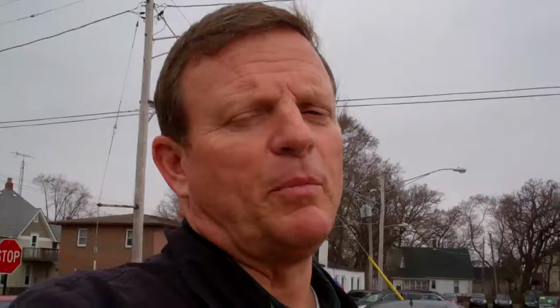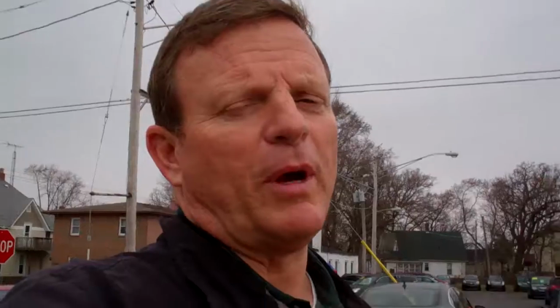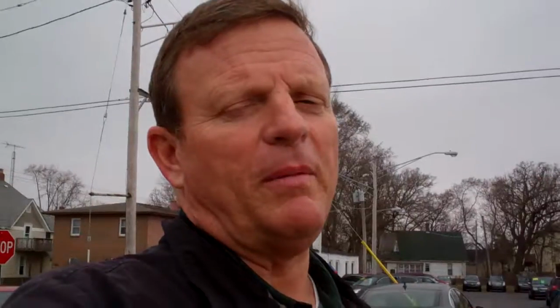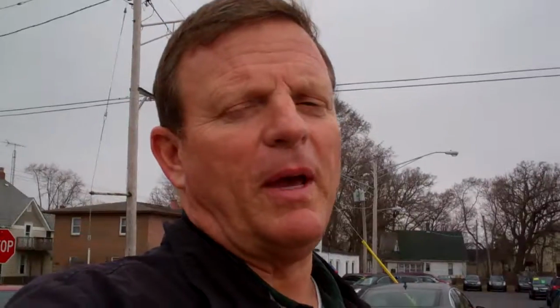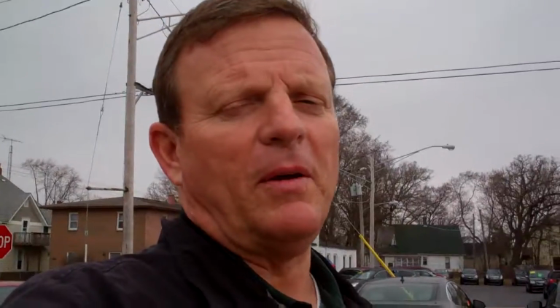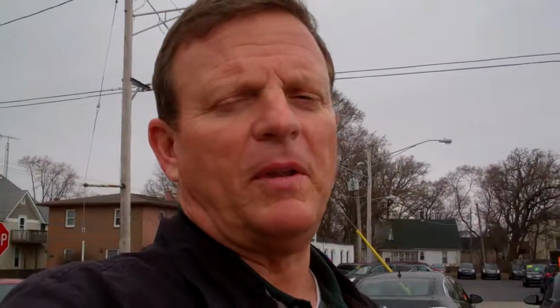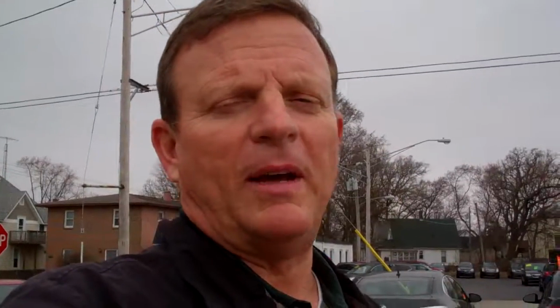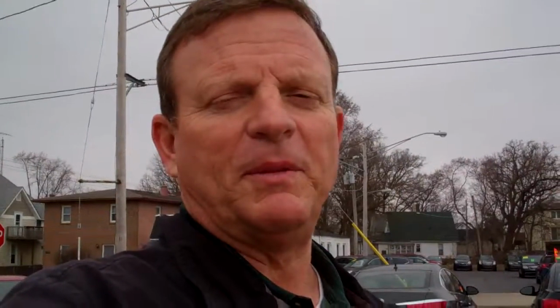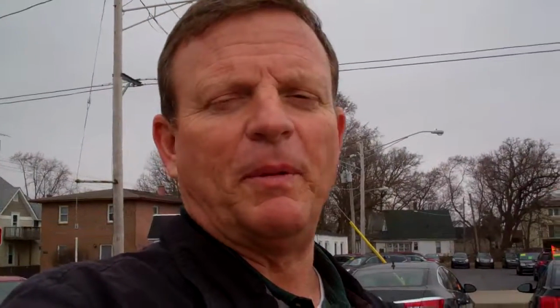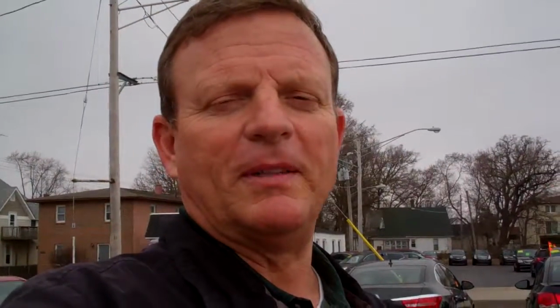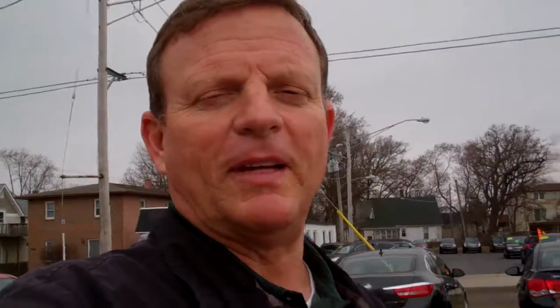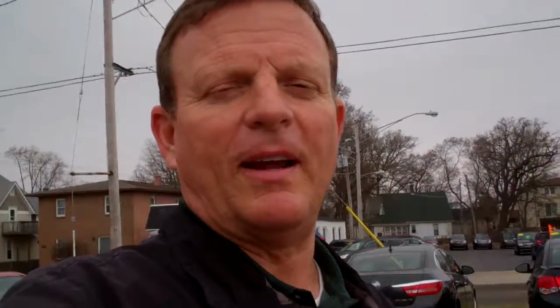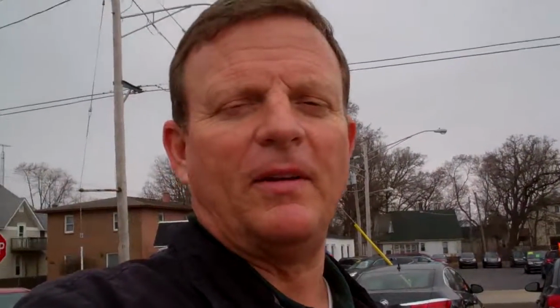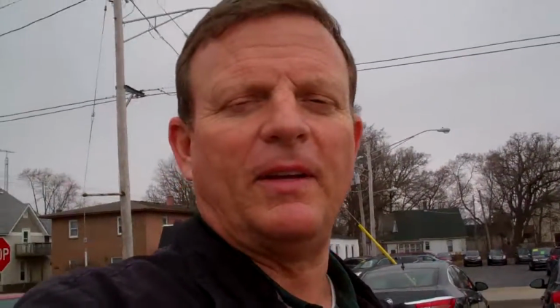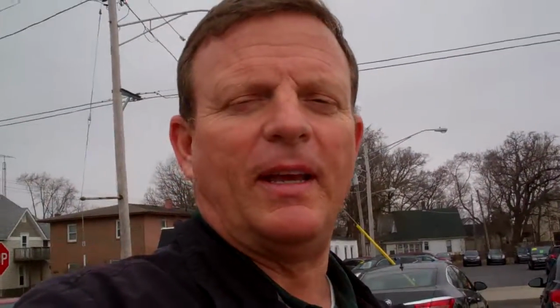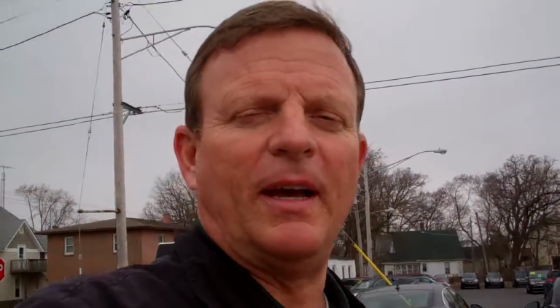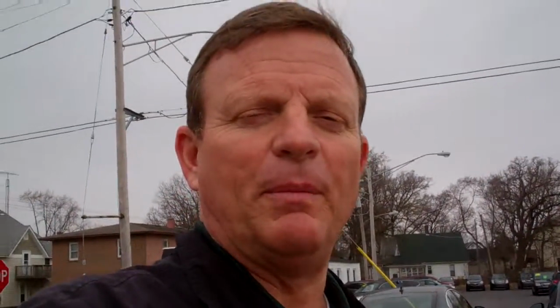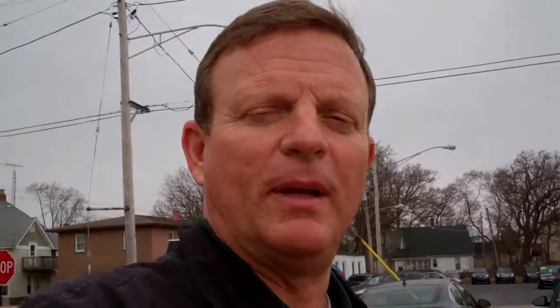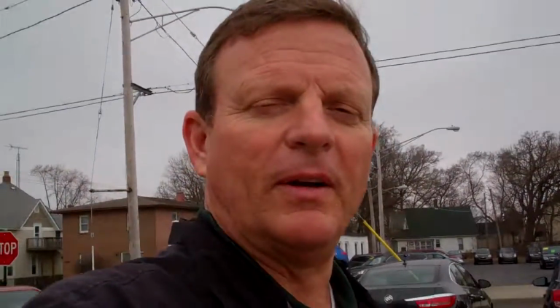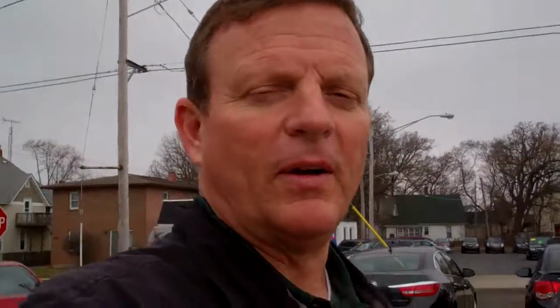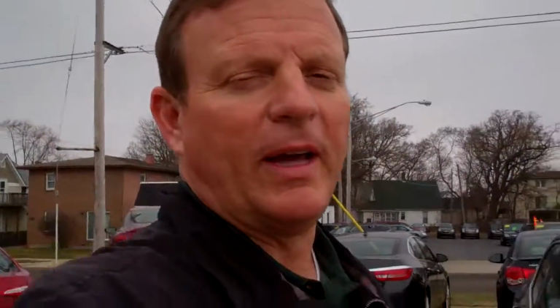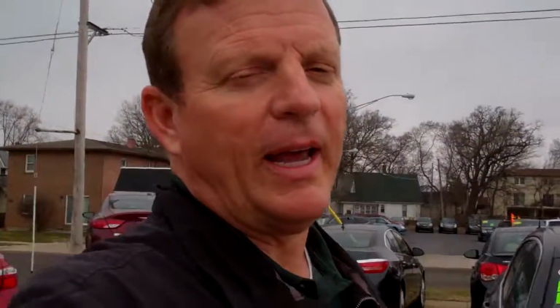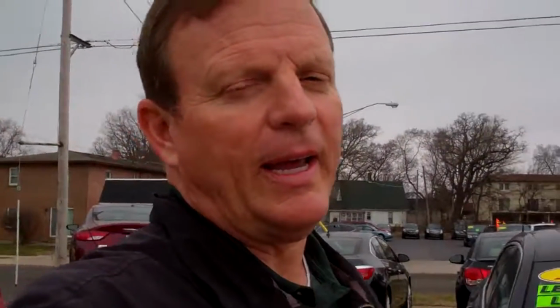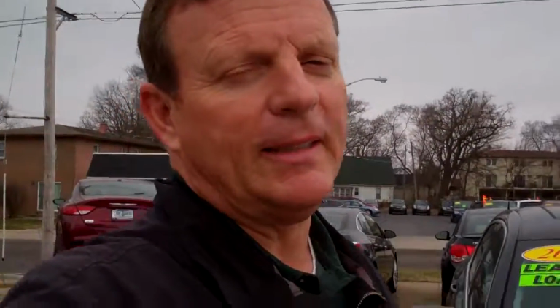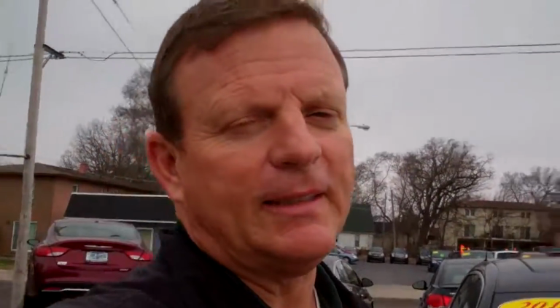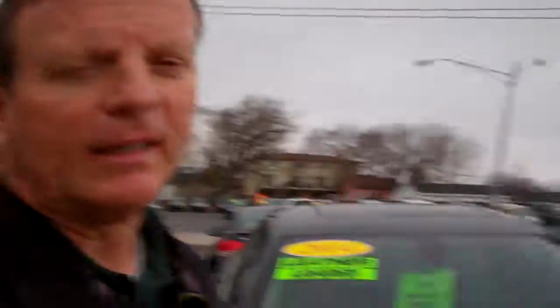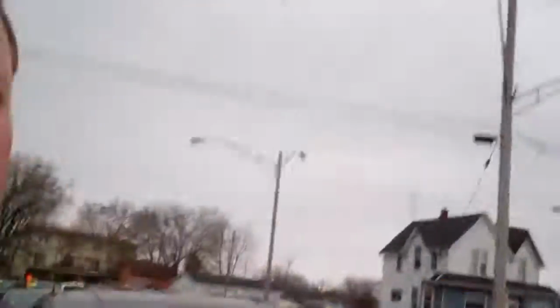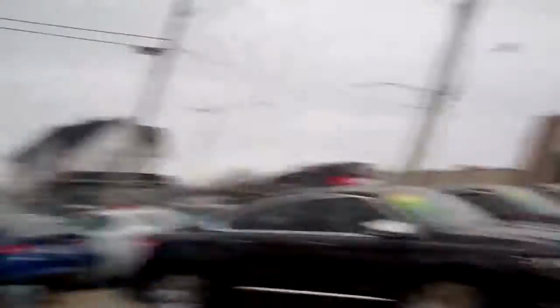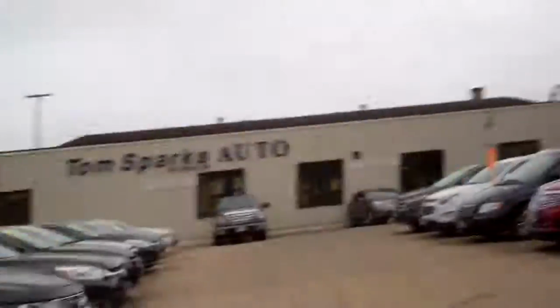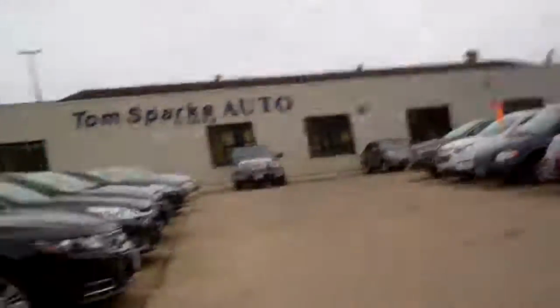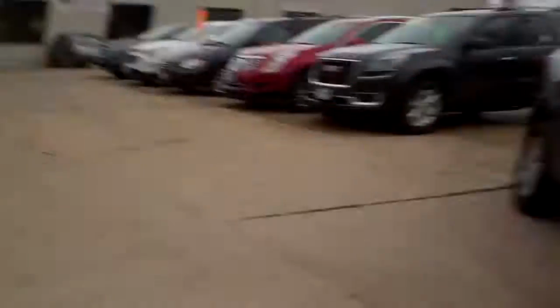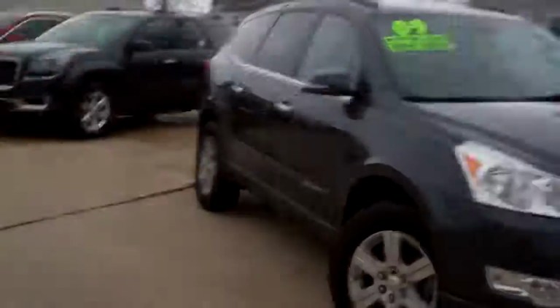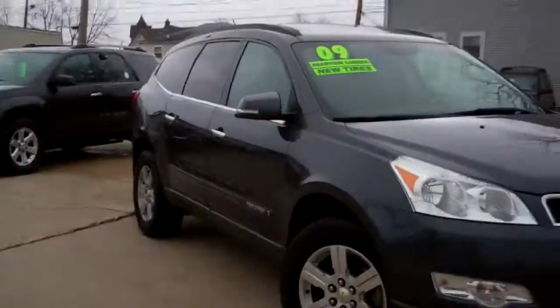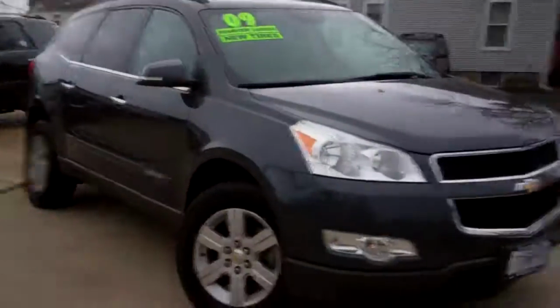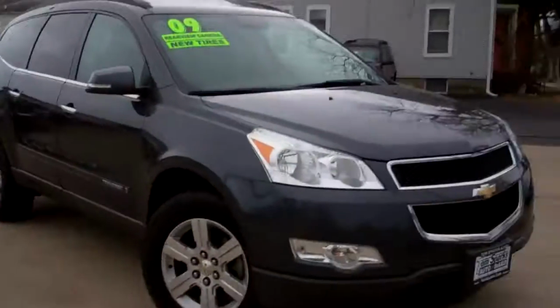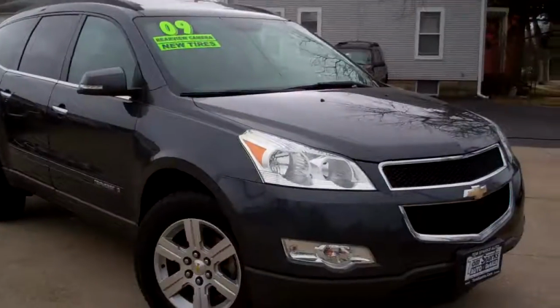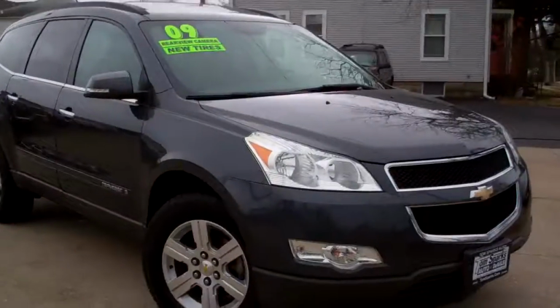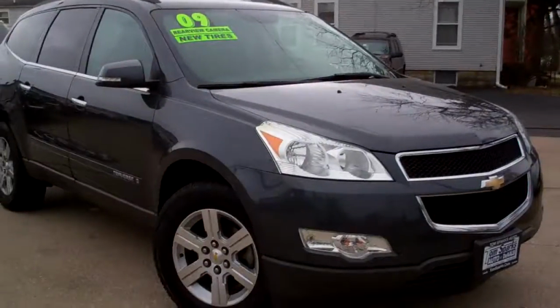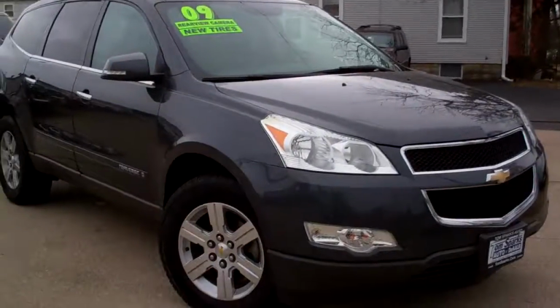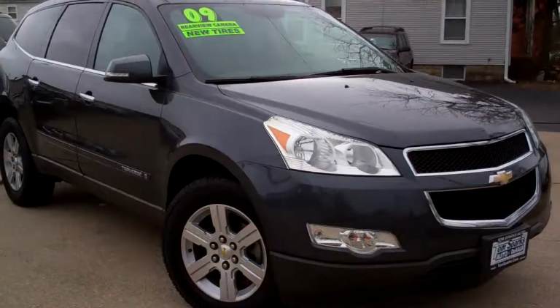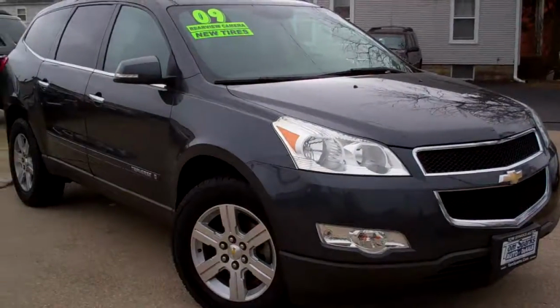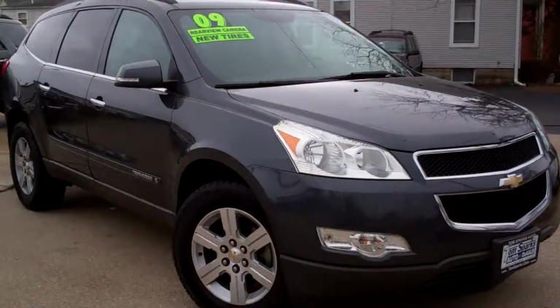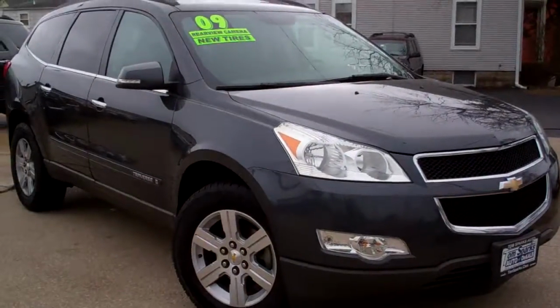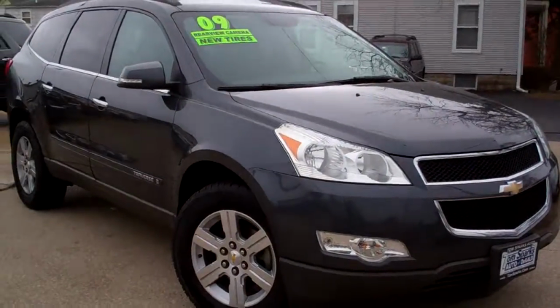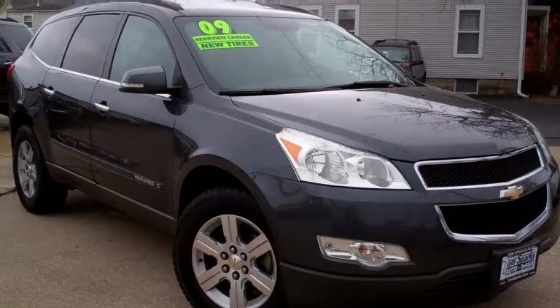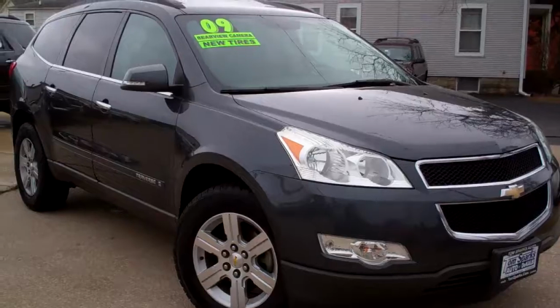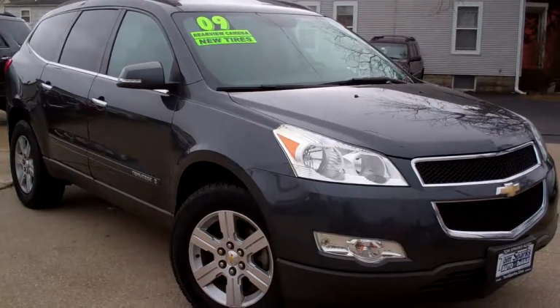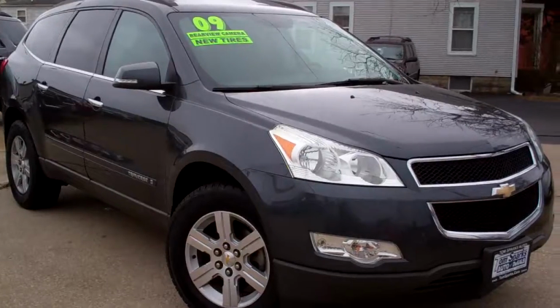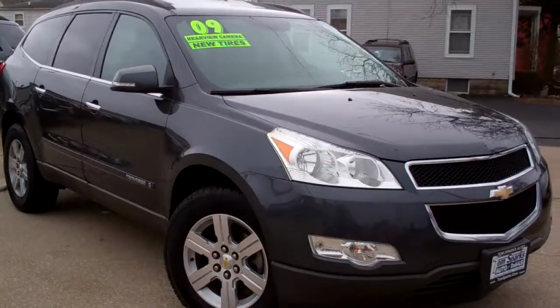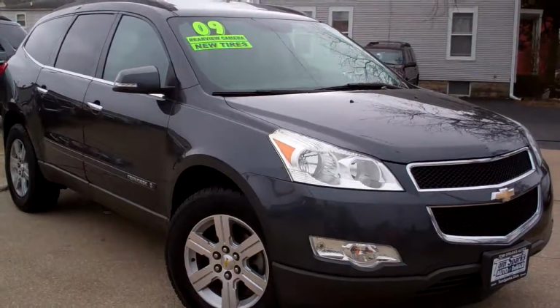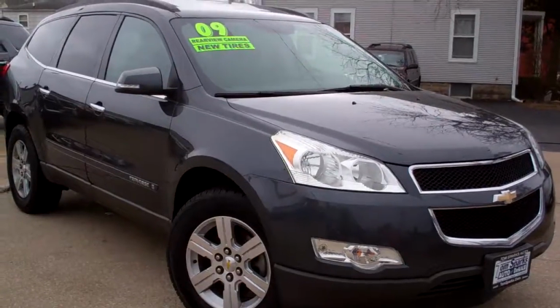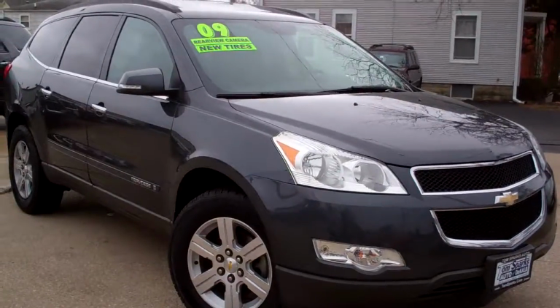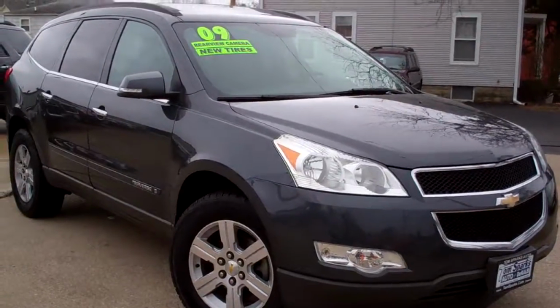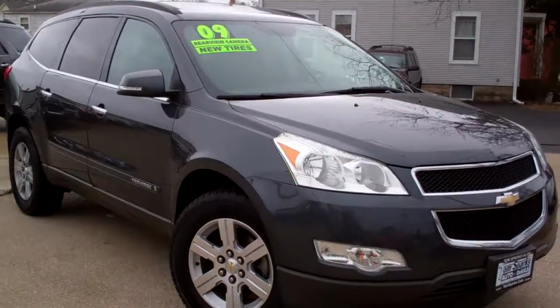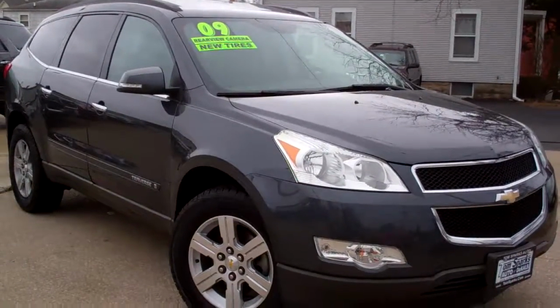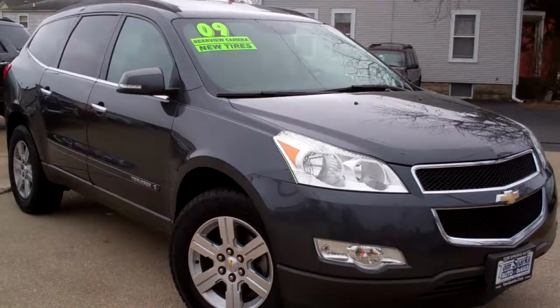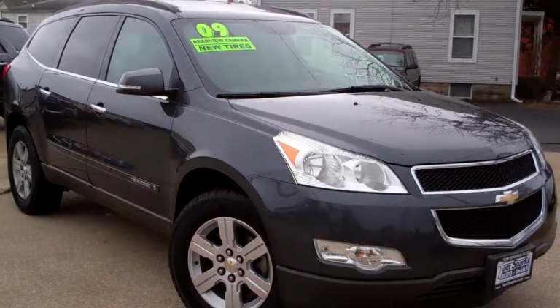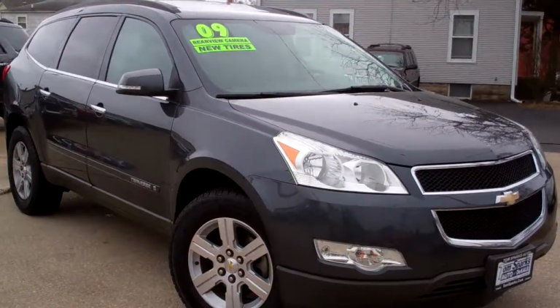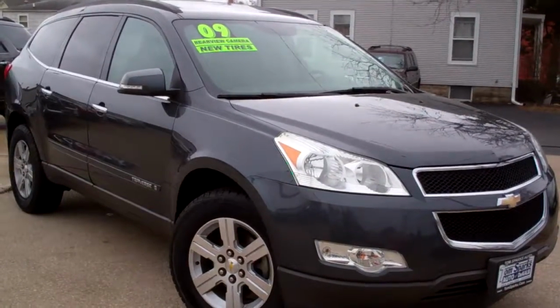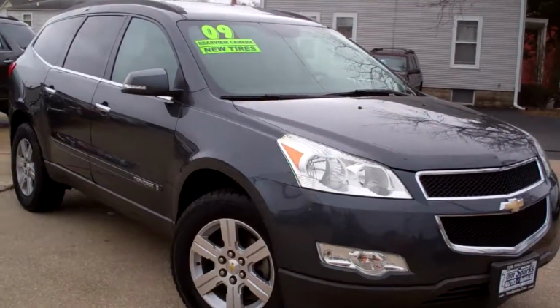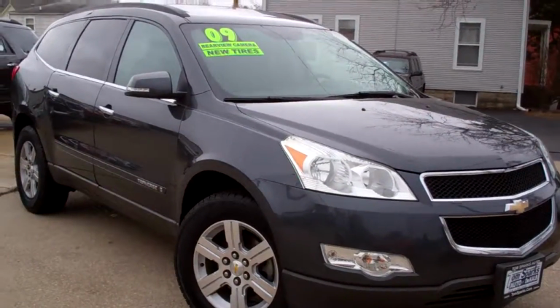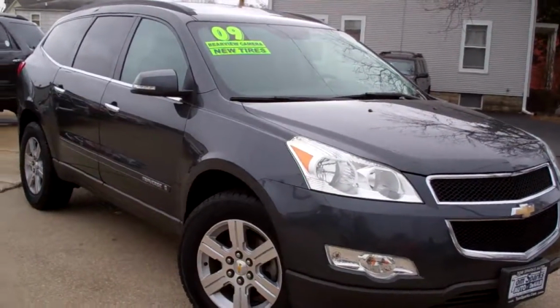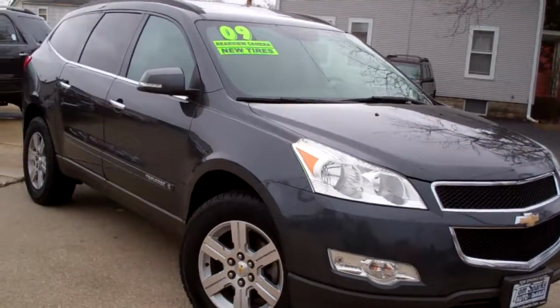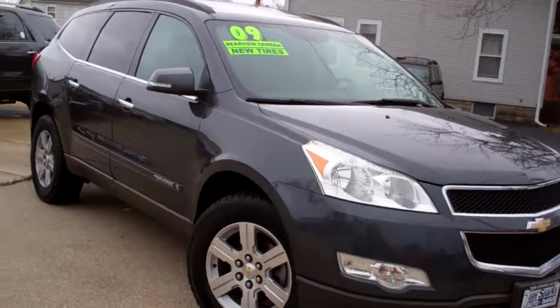Brad Mayo, Tom Sparks Auto with DeKalb, Illinois. Check this one out — 2009 Chevy Traverse.